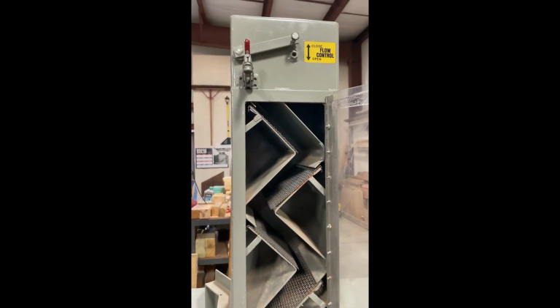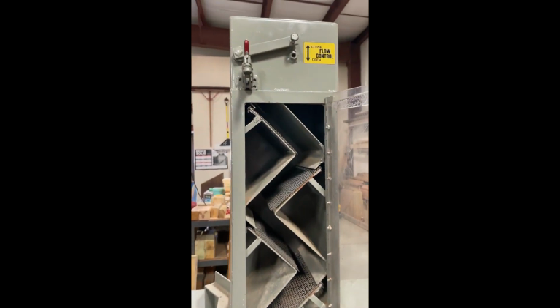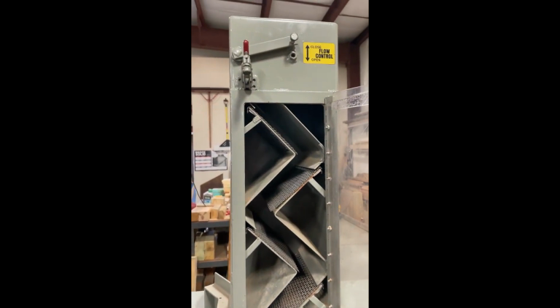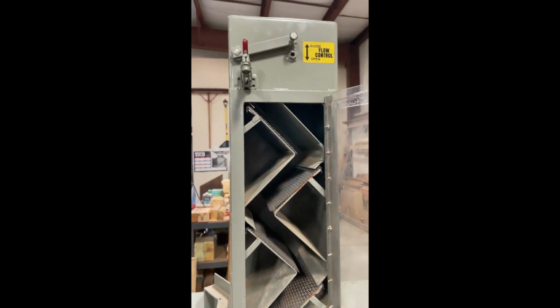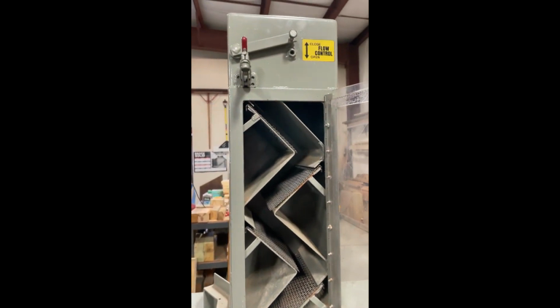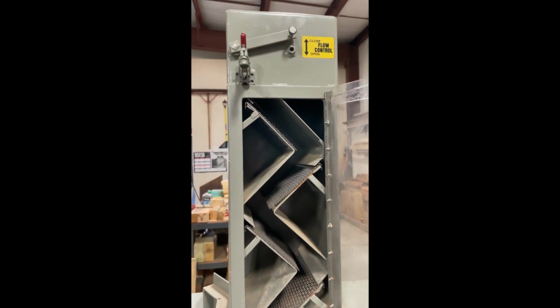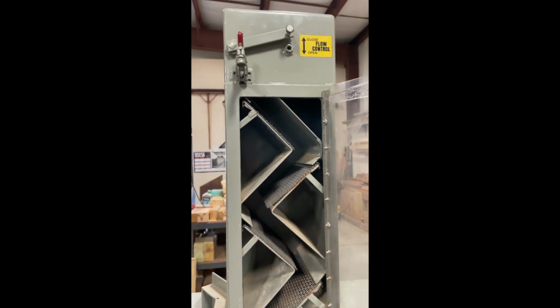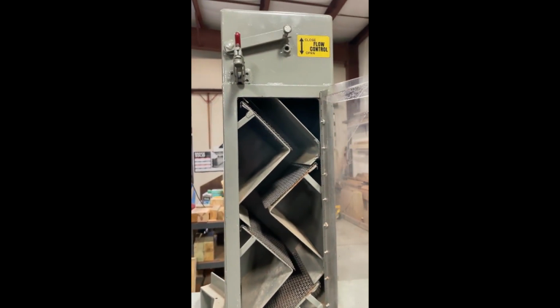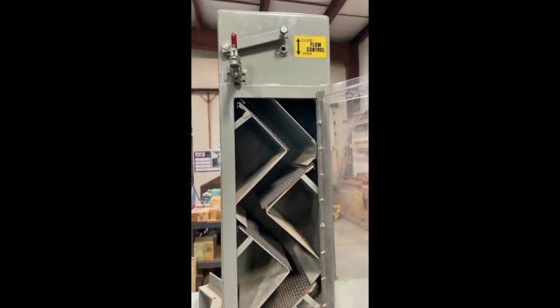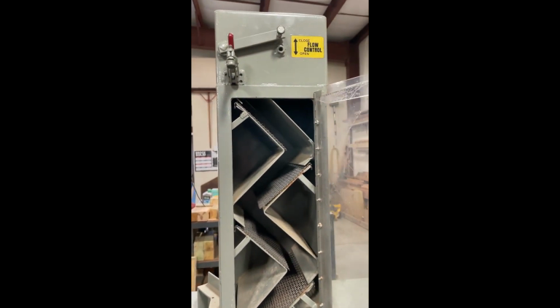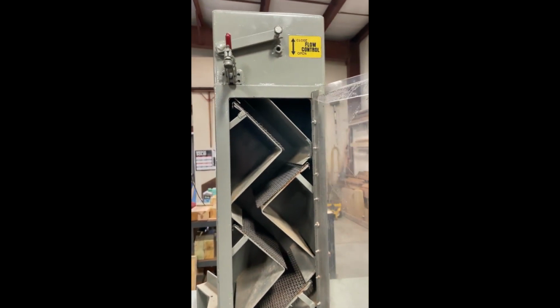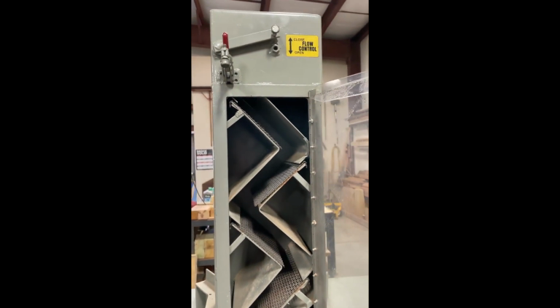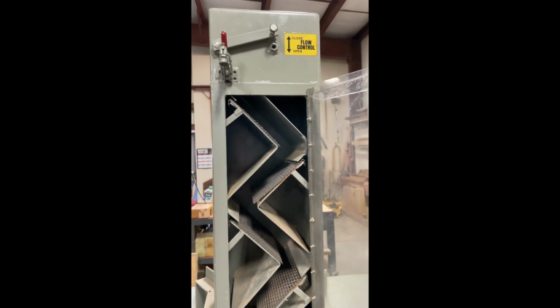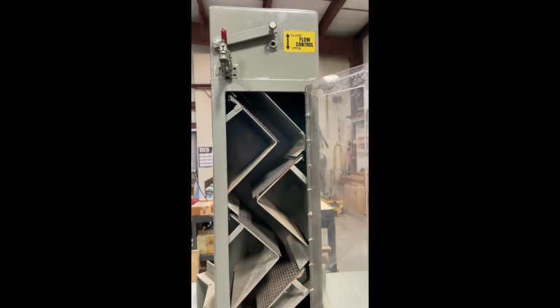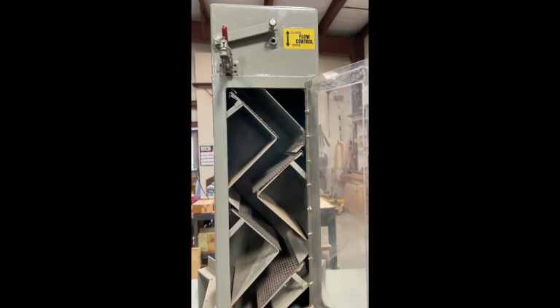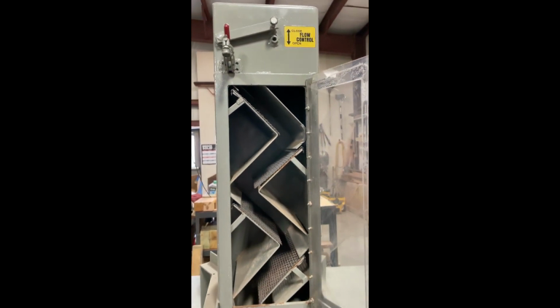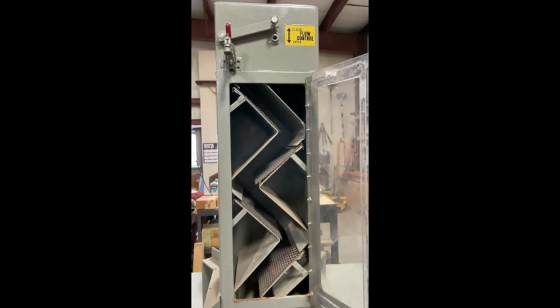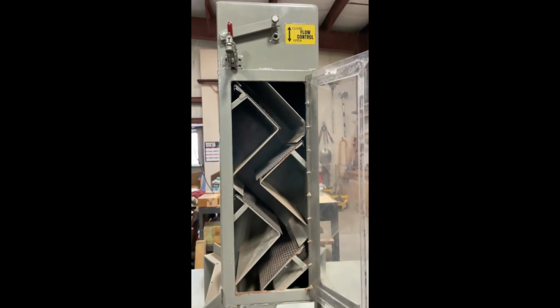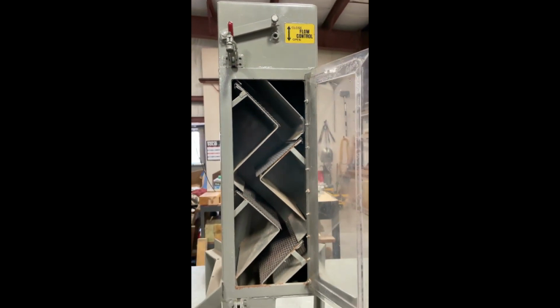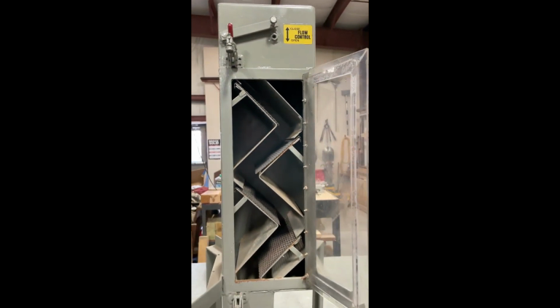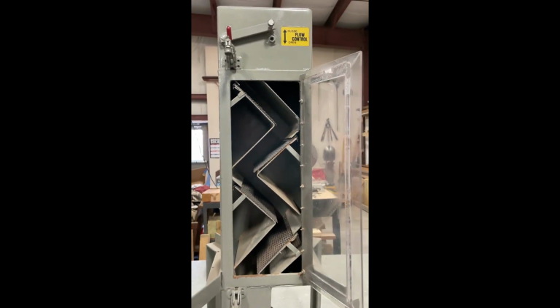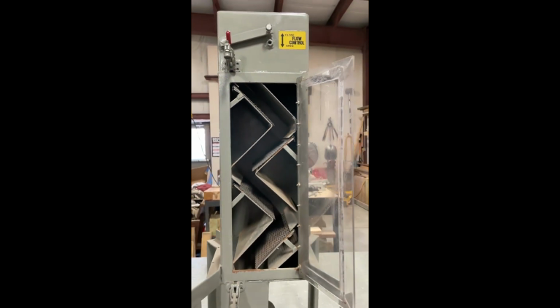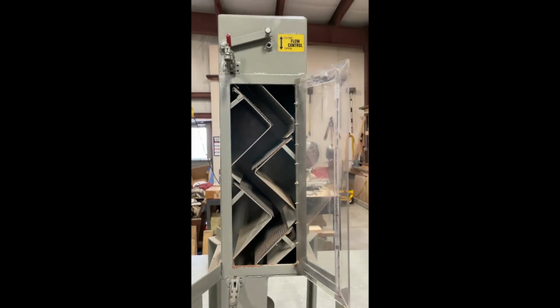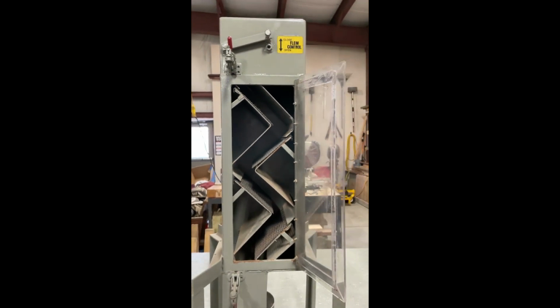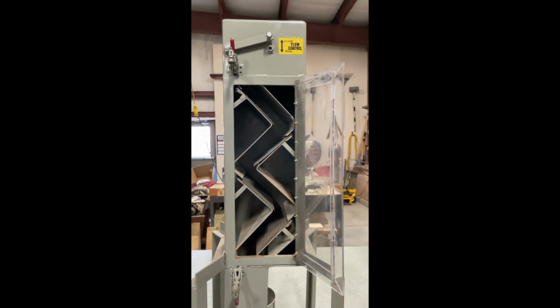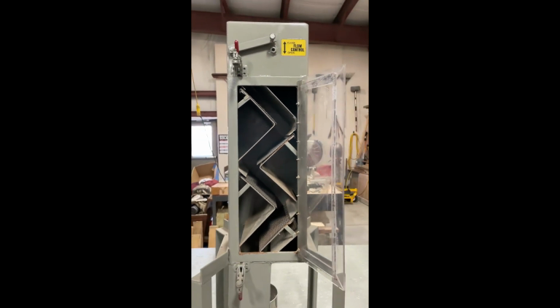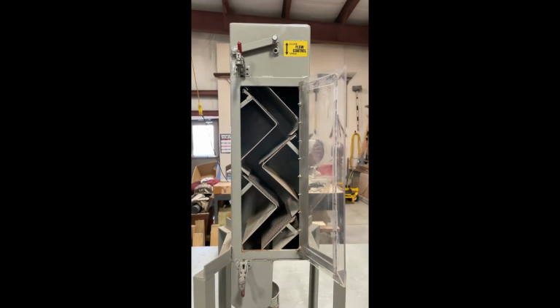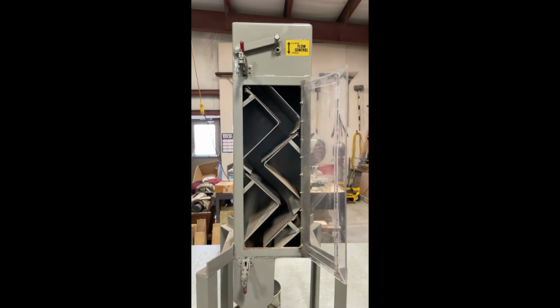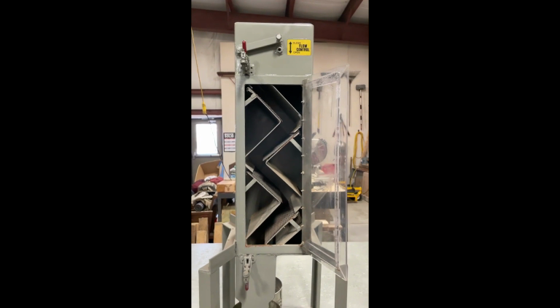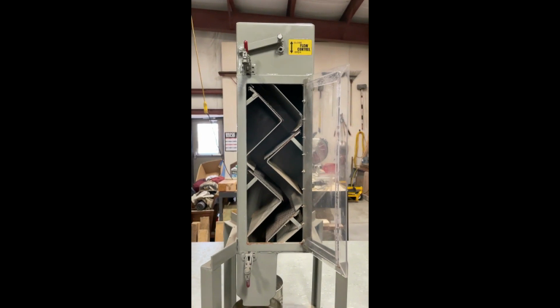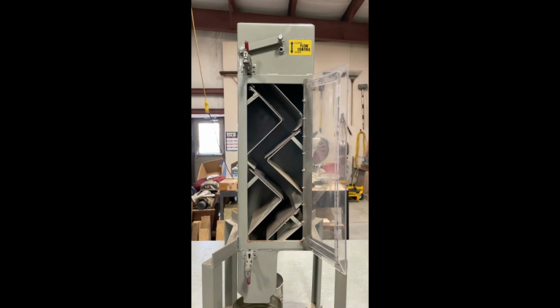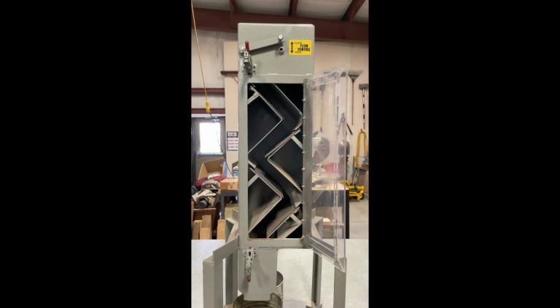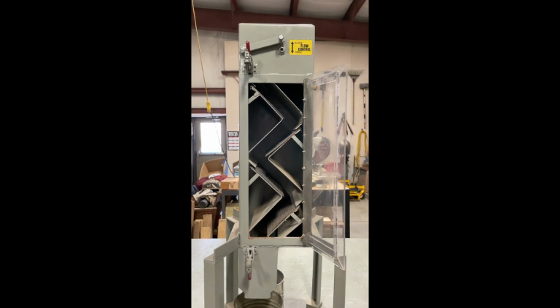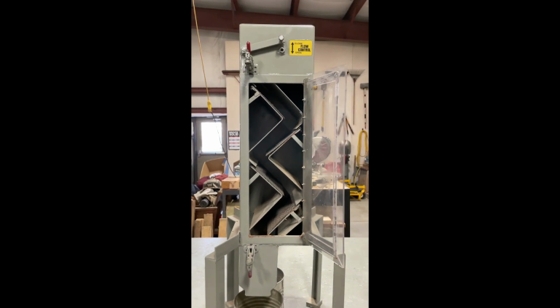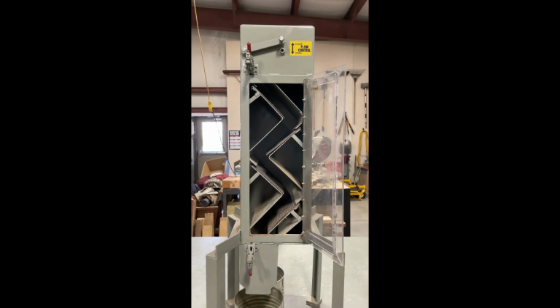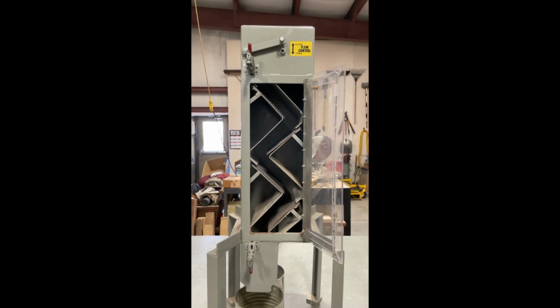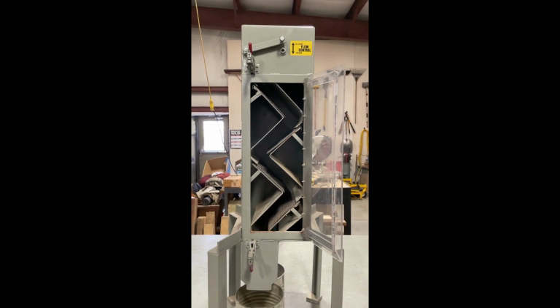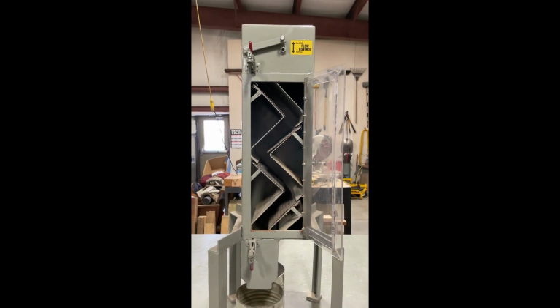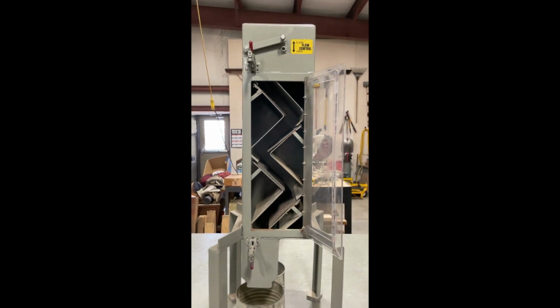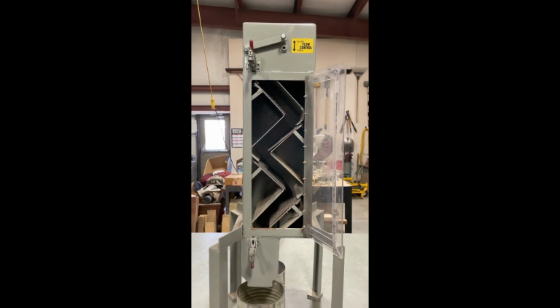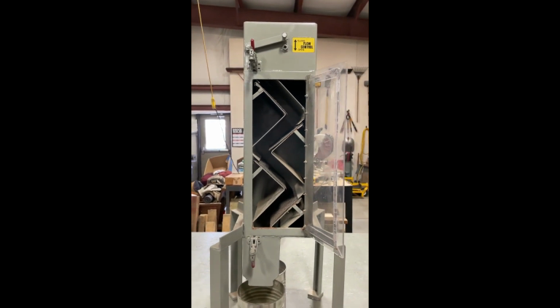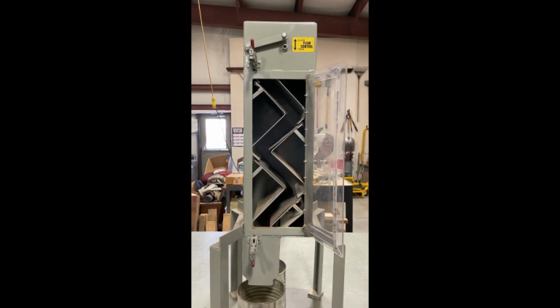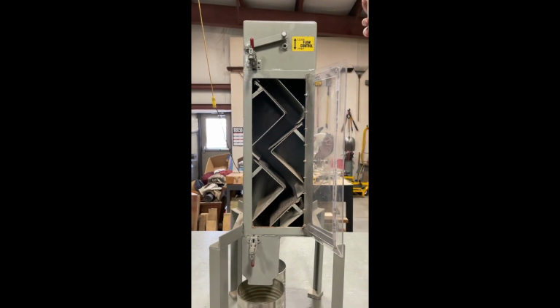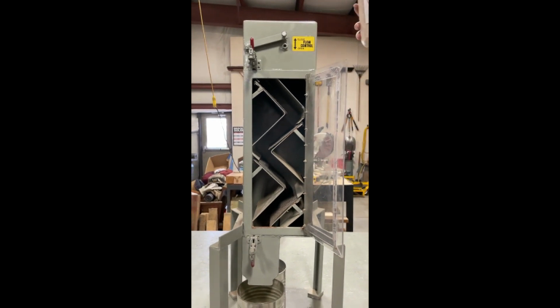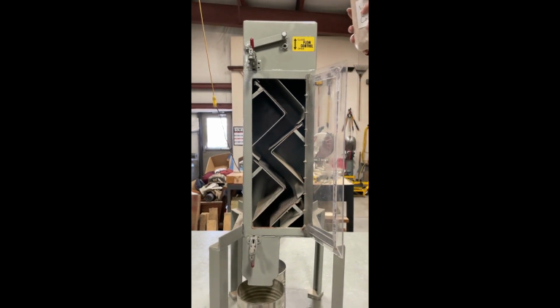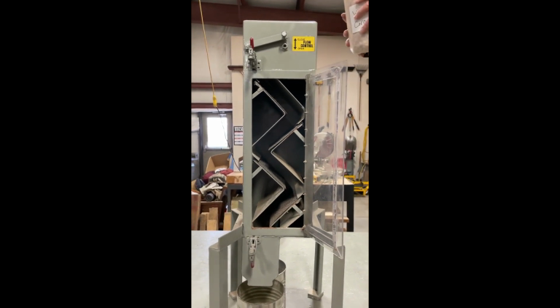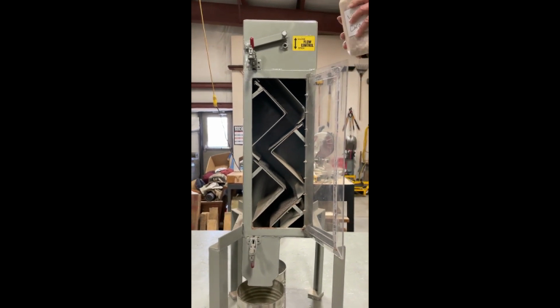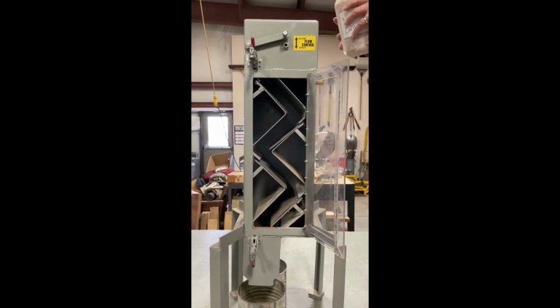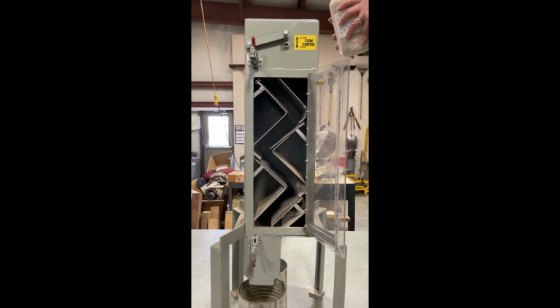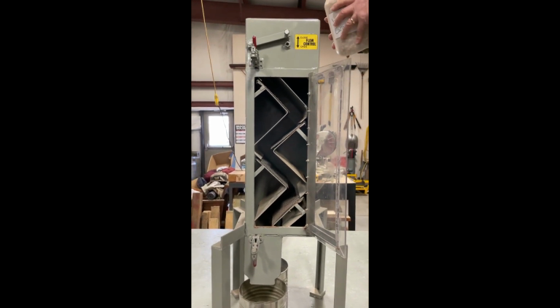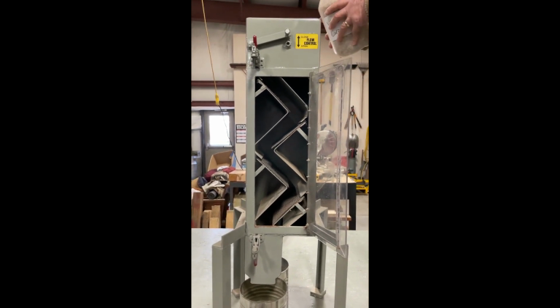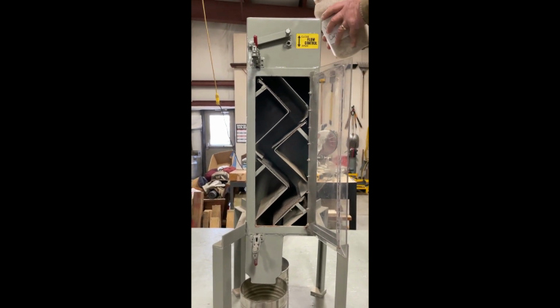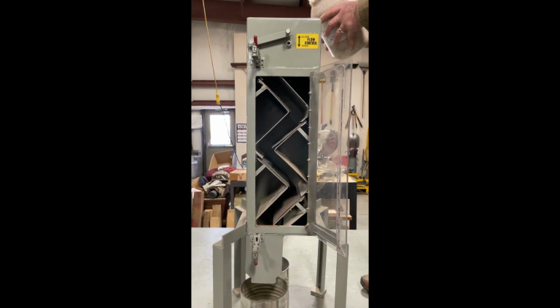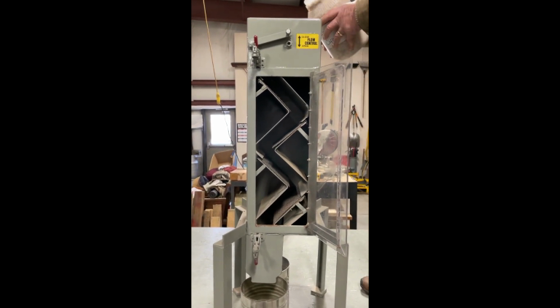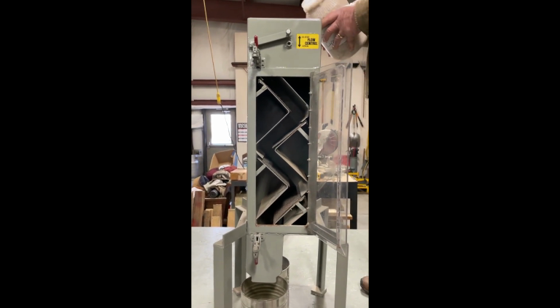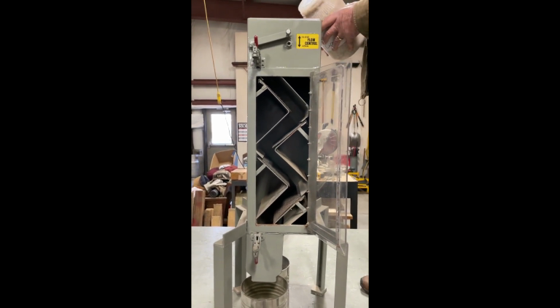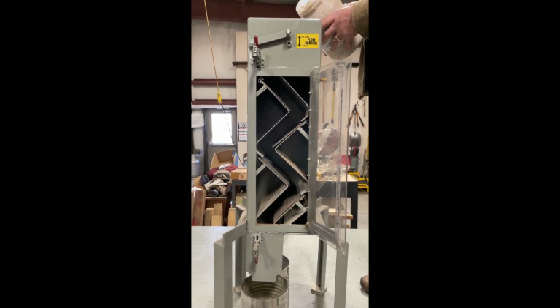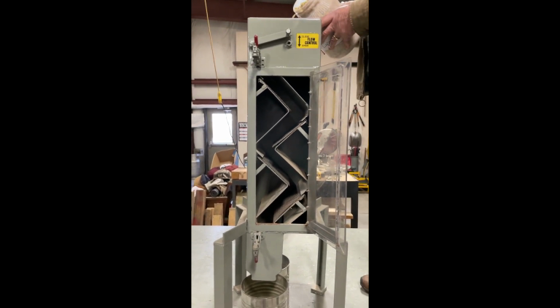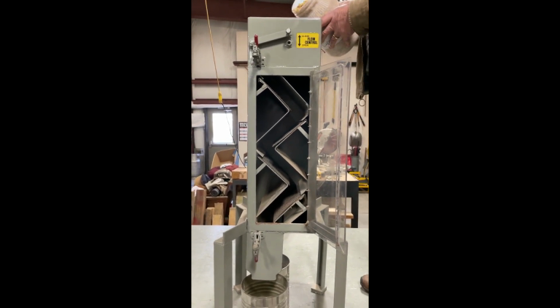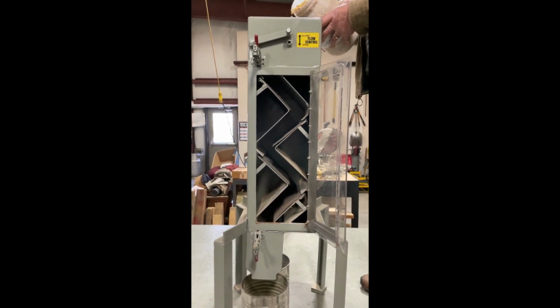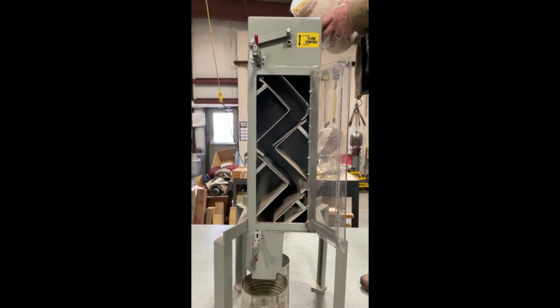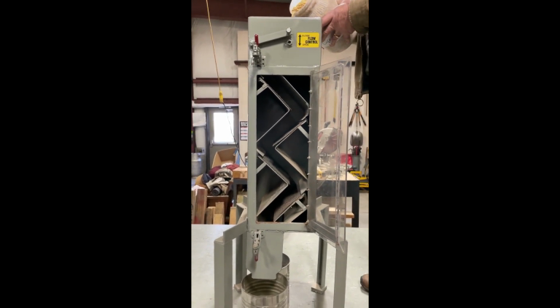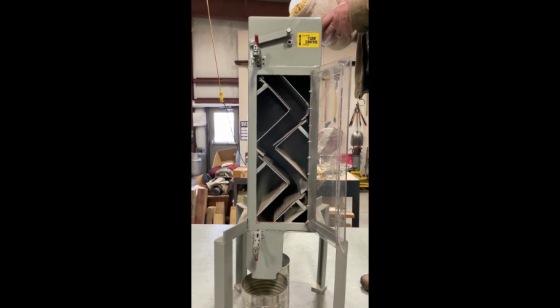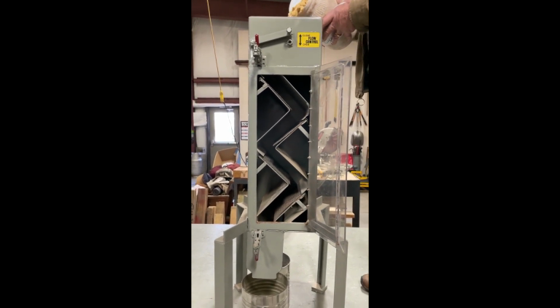Go ahead and put some in — this is some white corn that I have here.